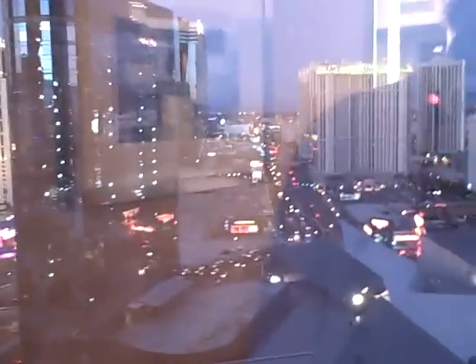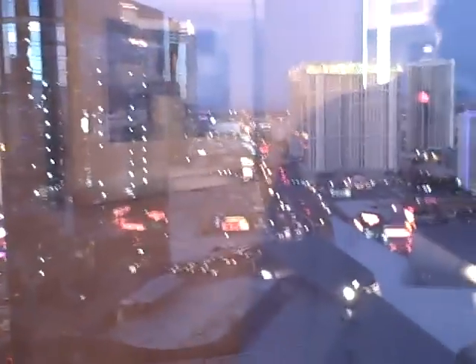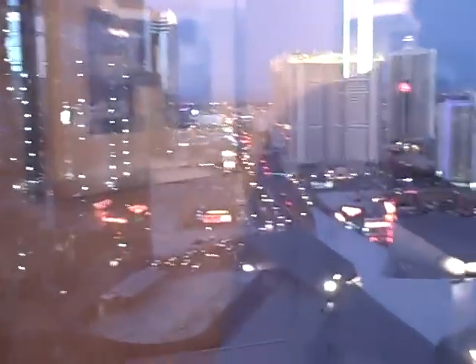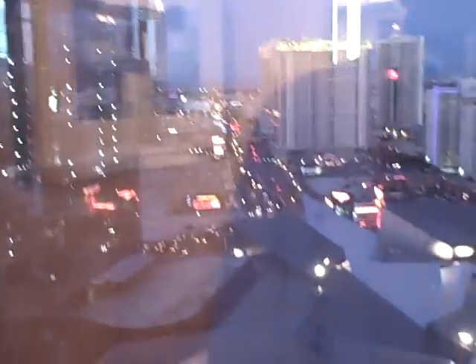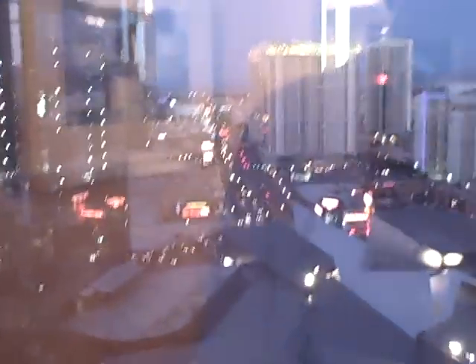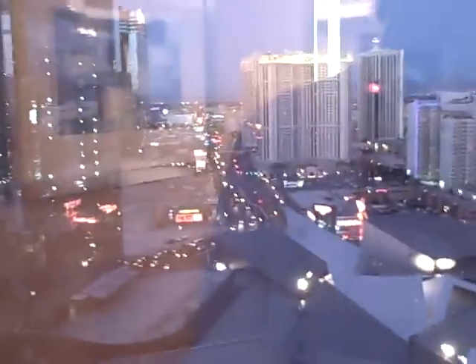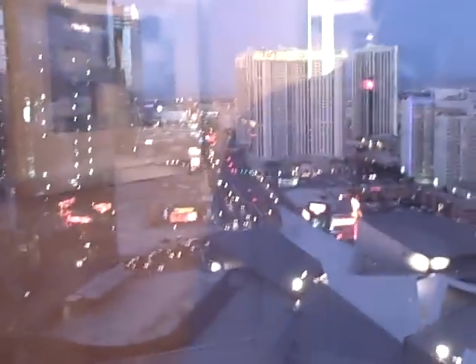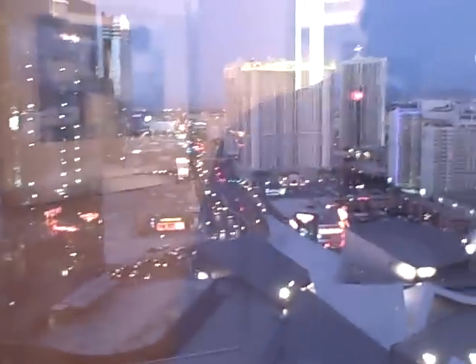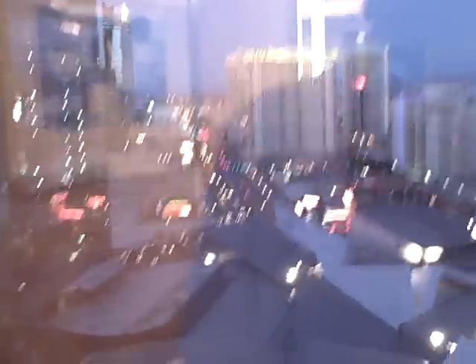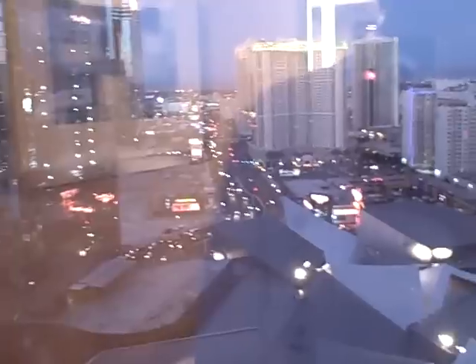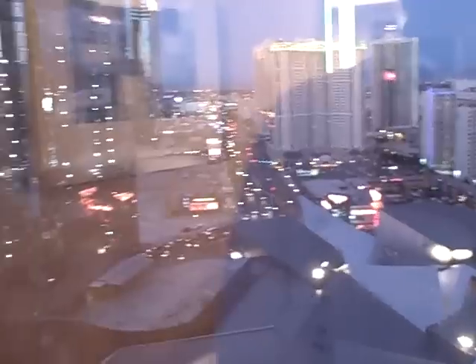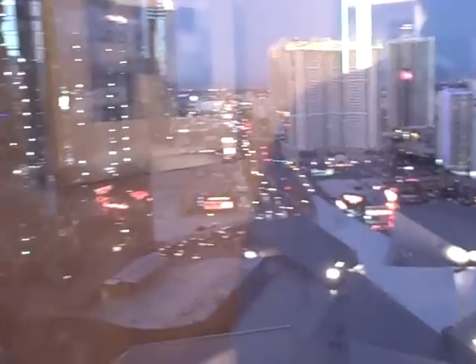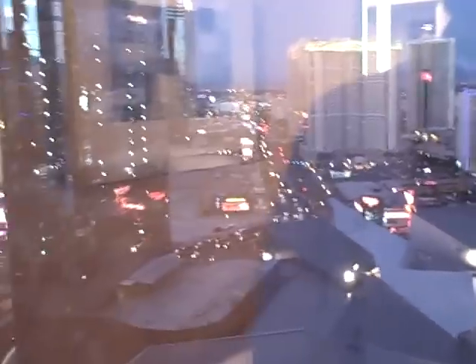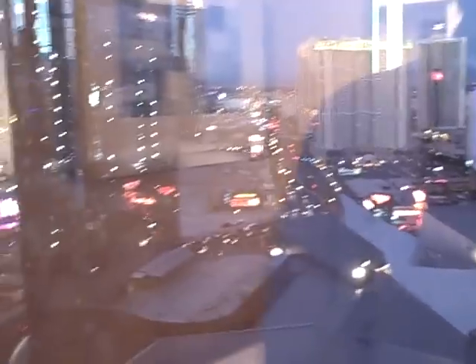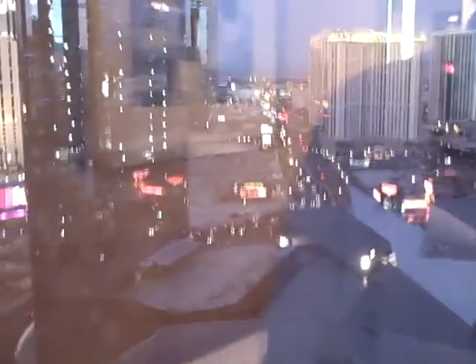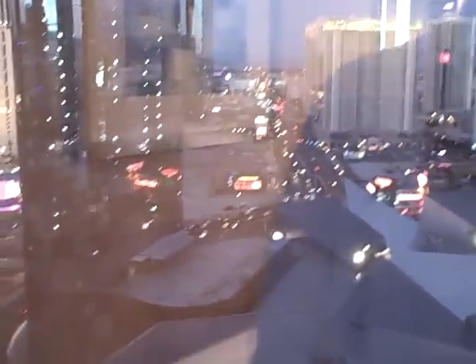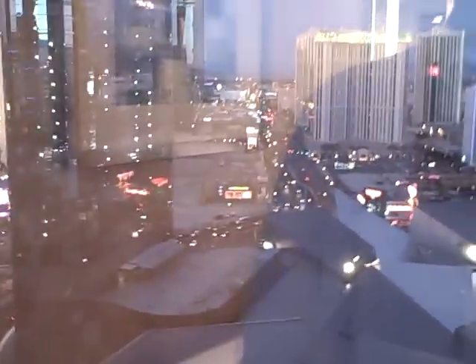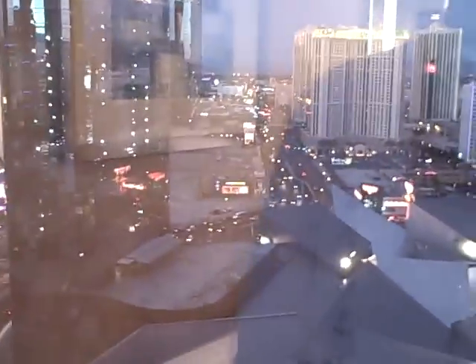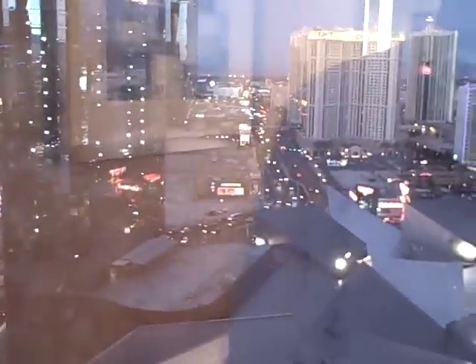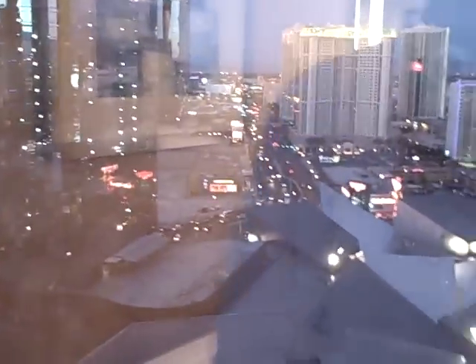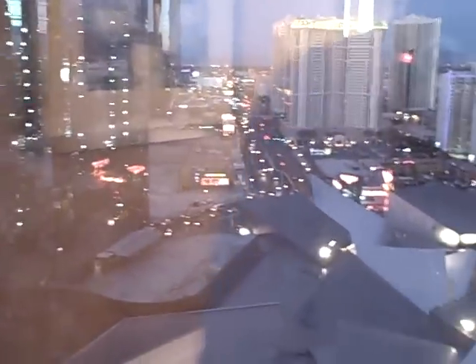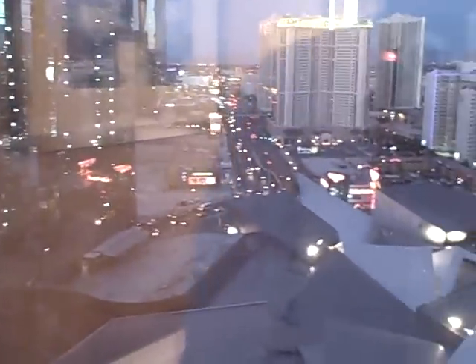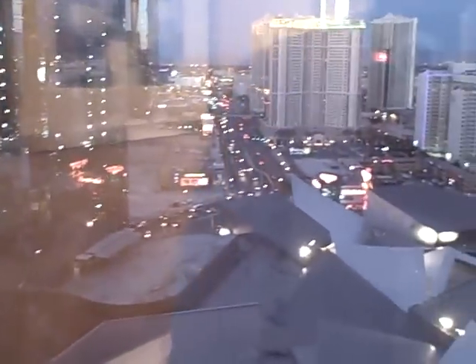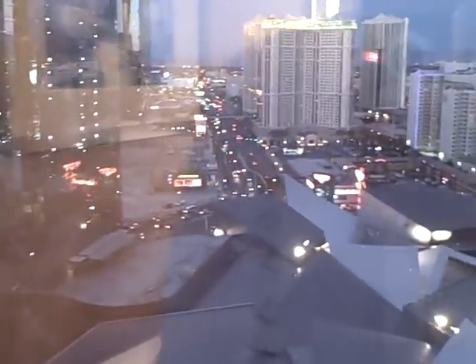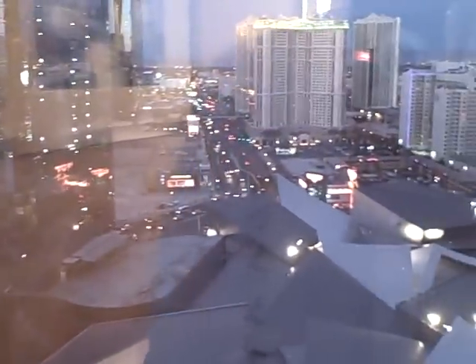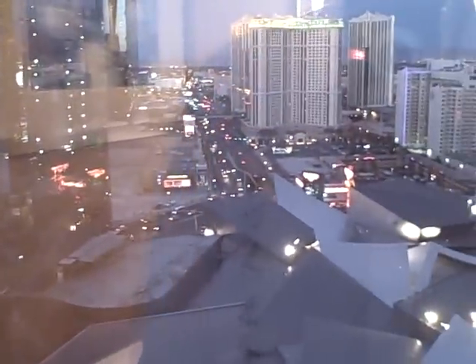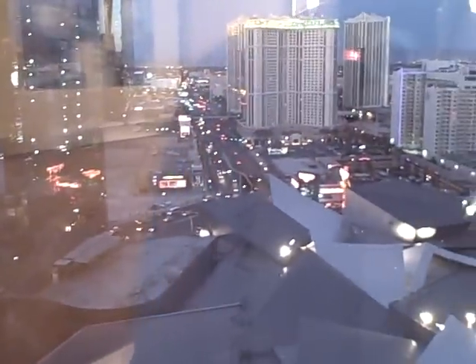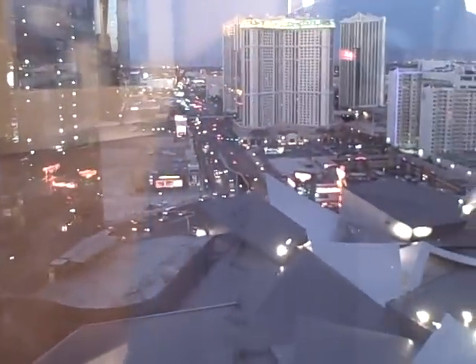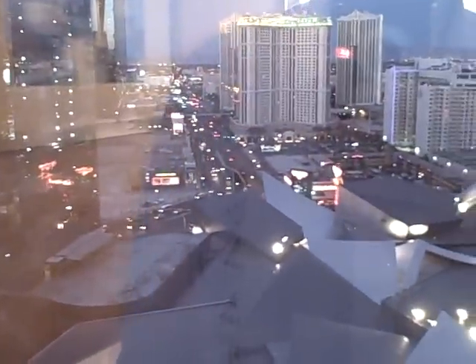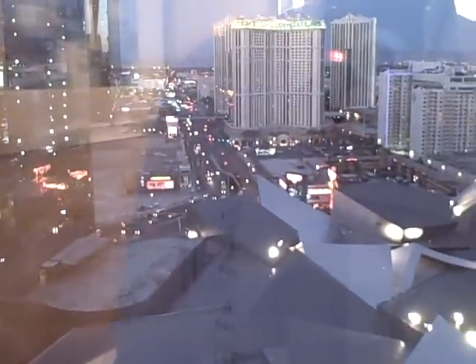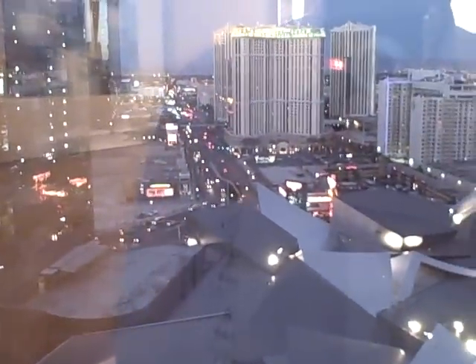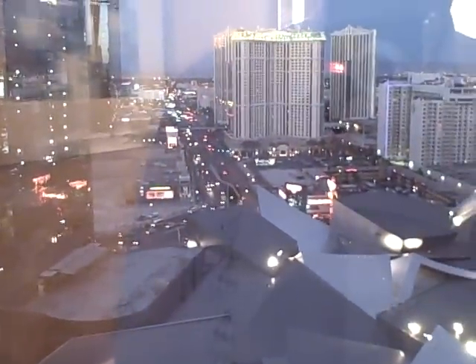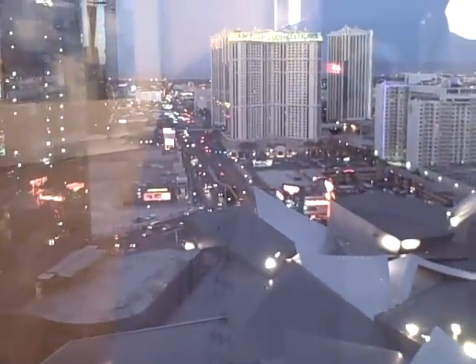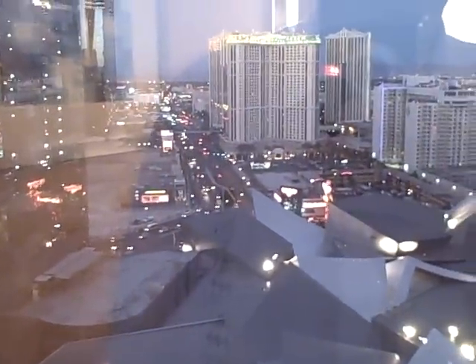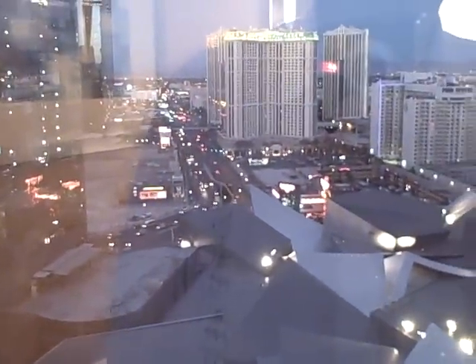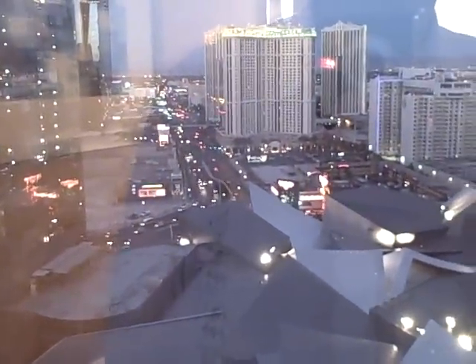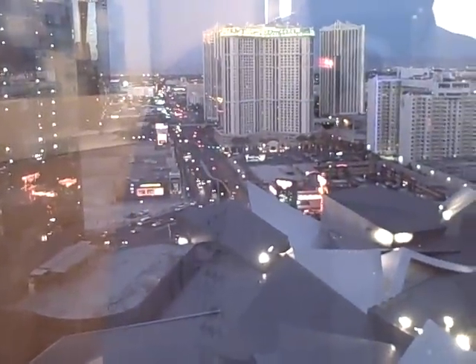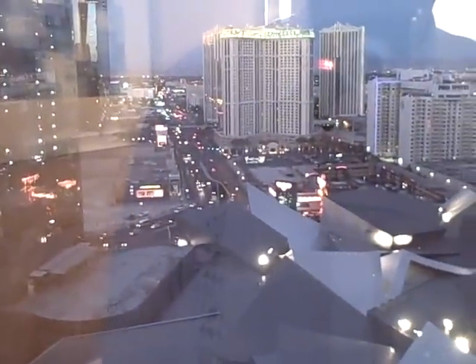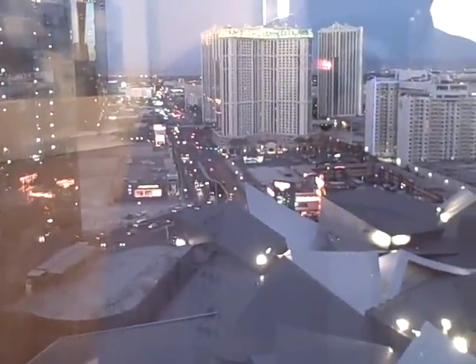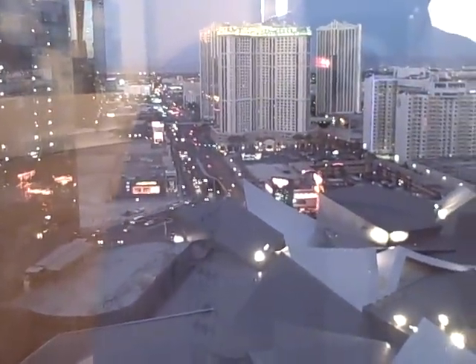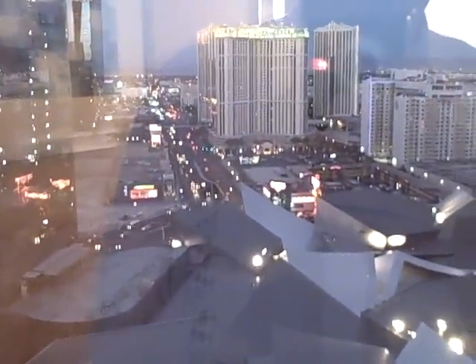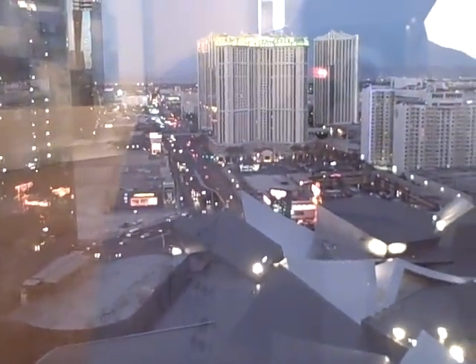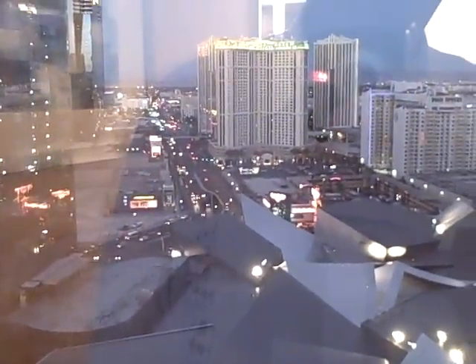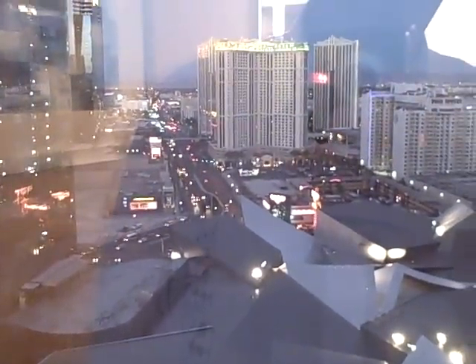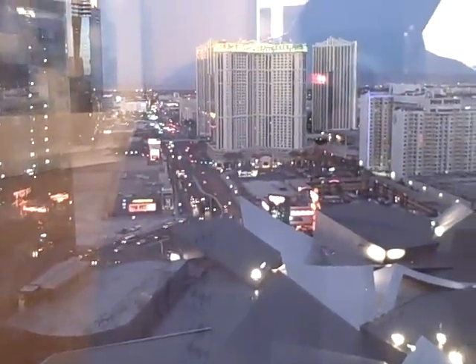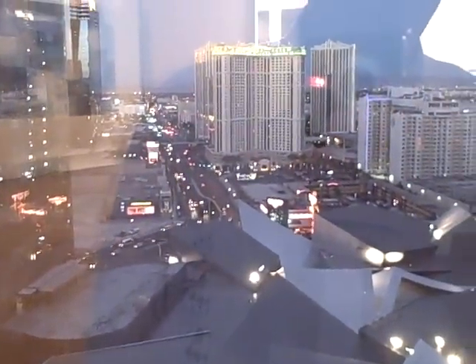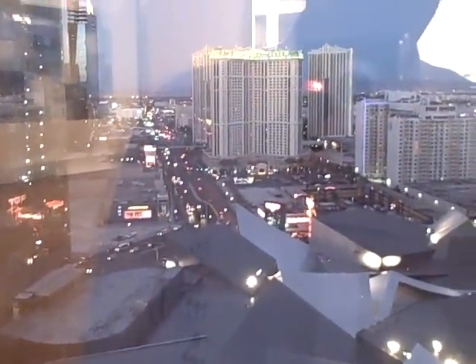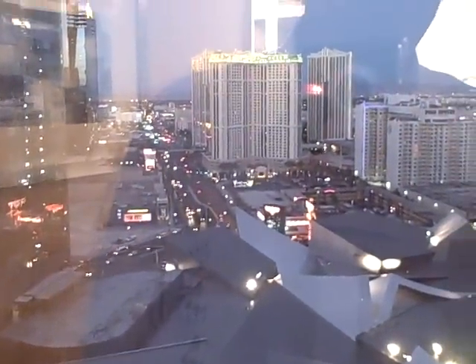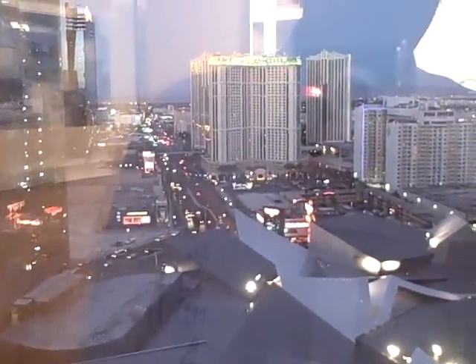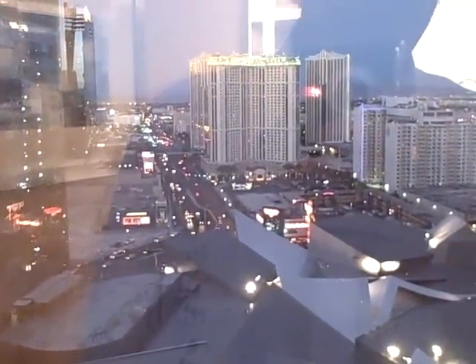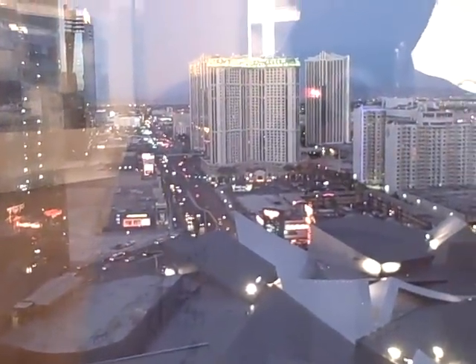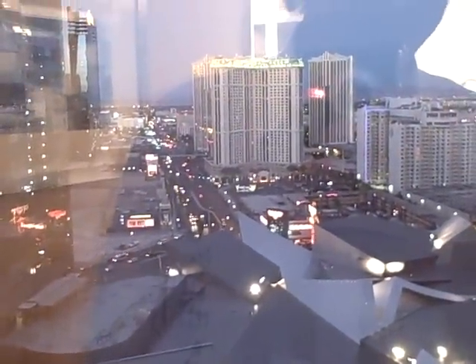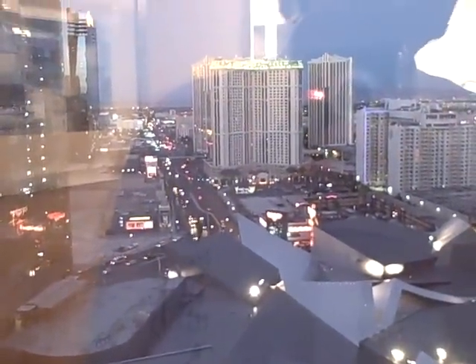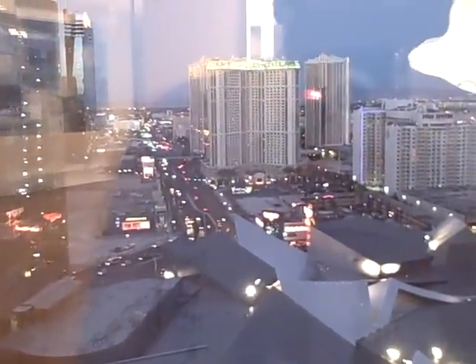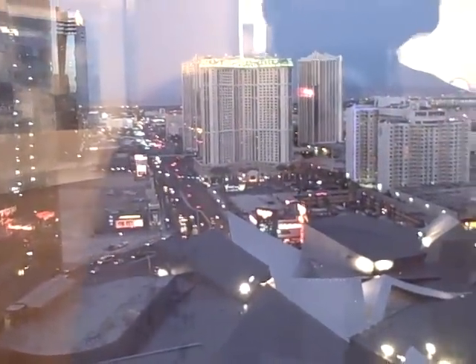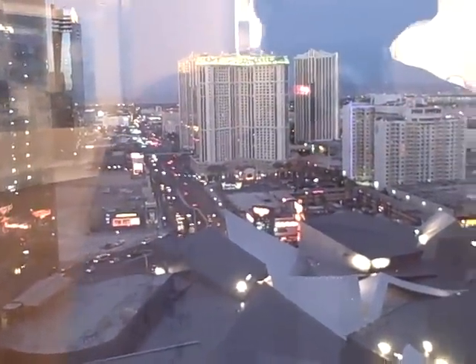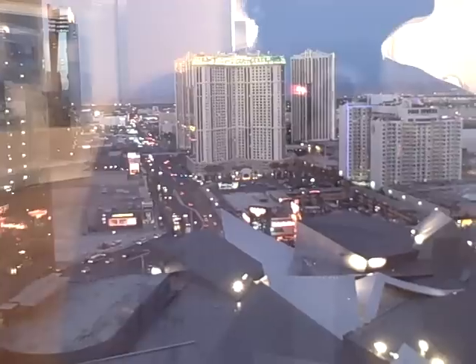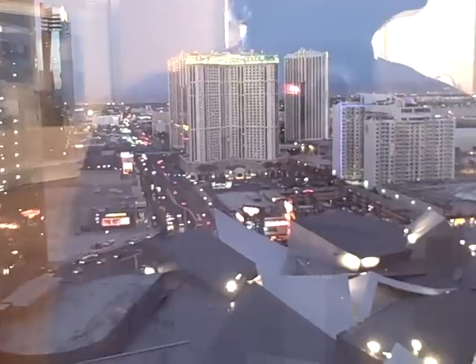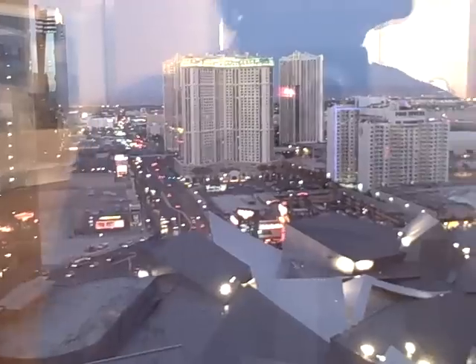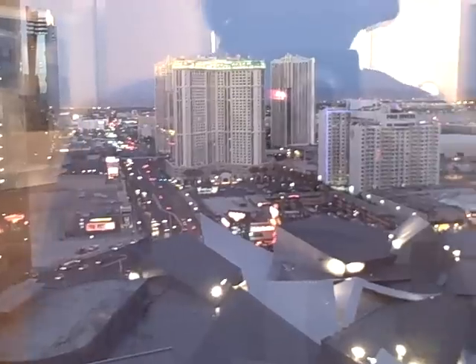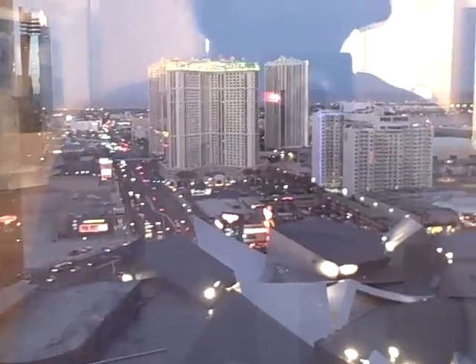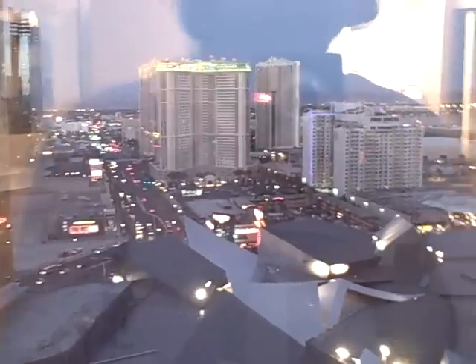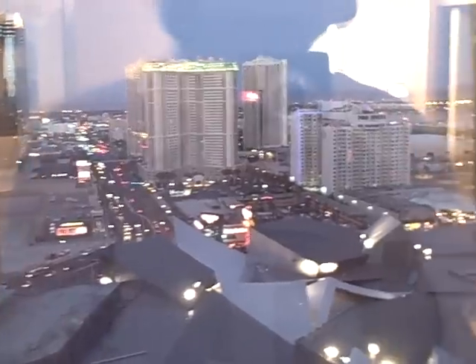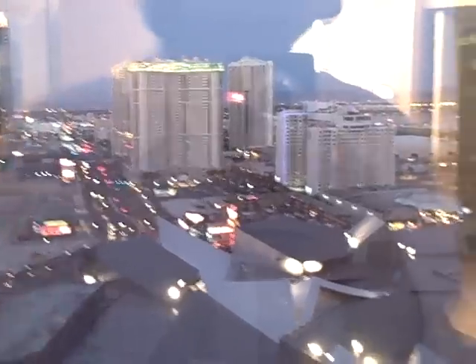It would be interesting to take a time lapse of this as darkness settles in.